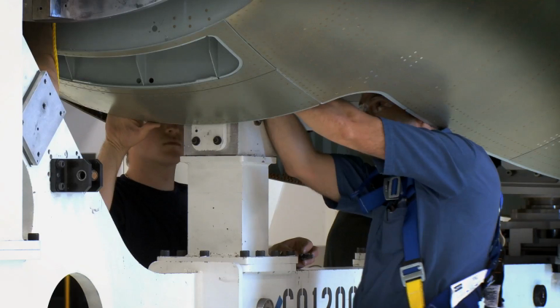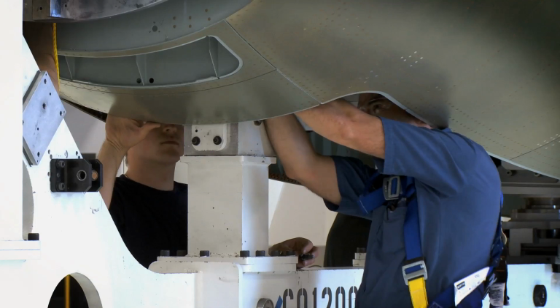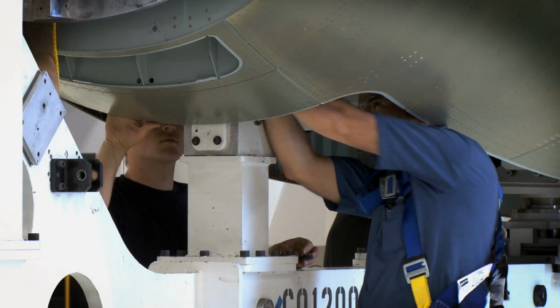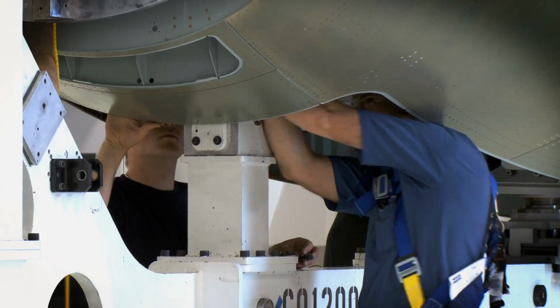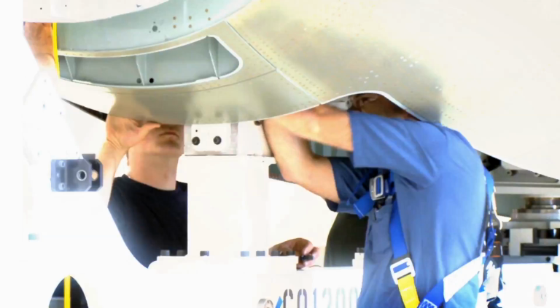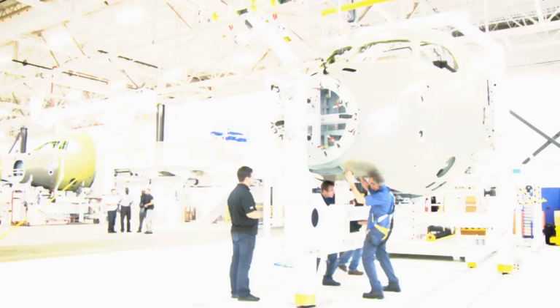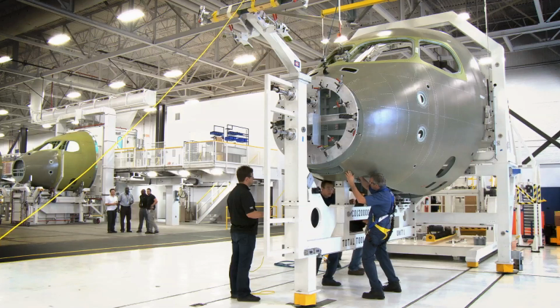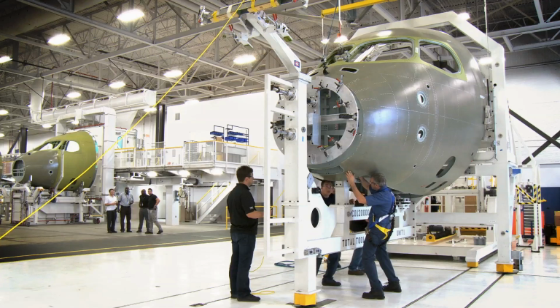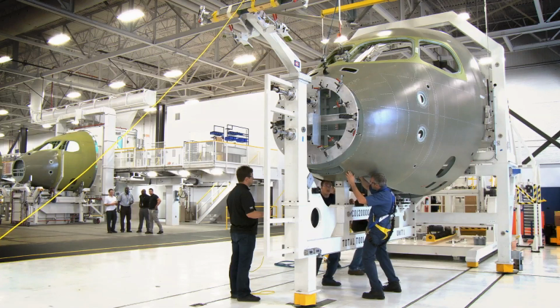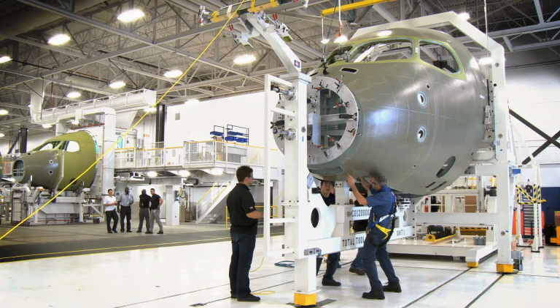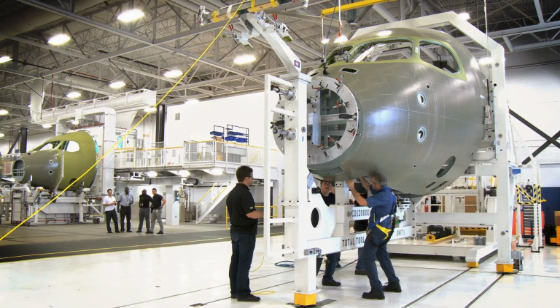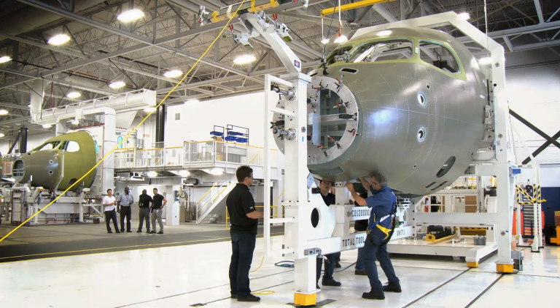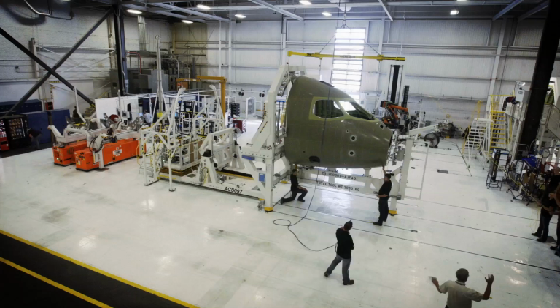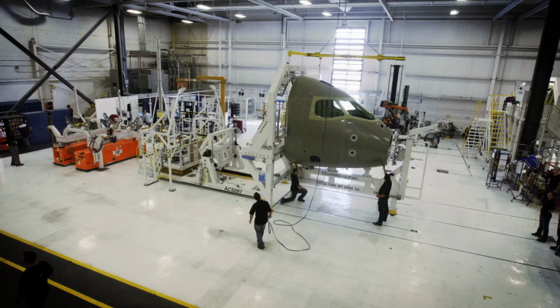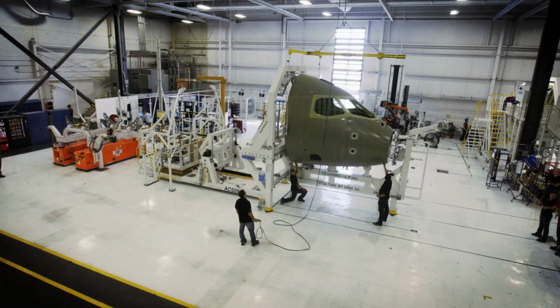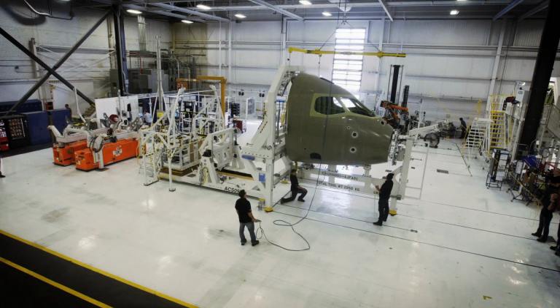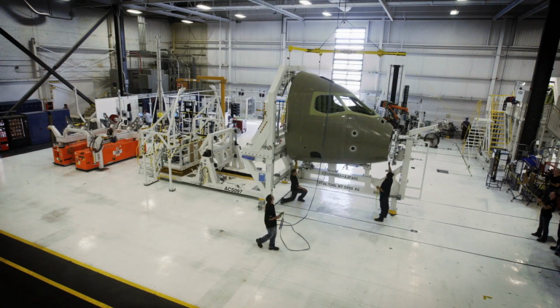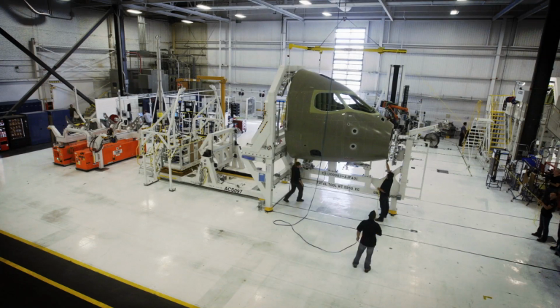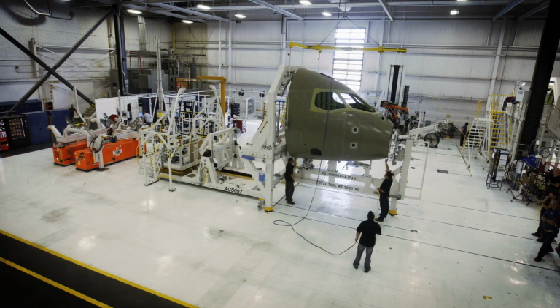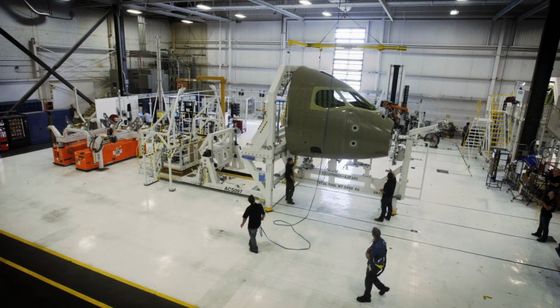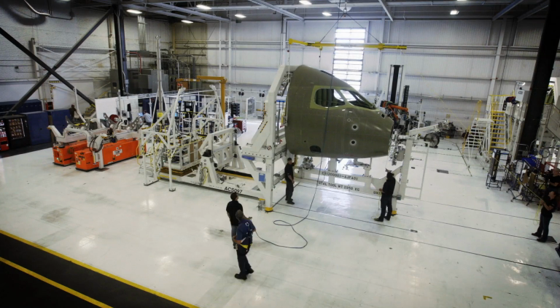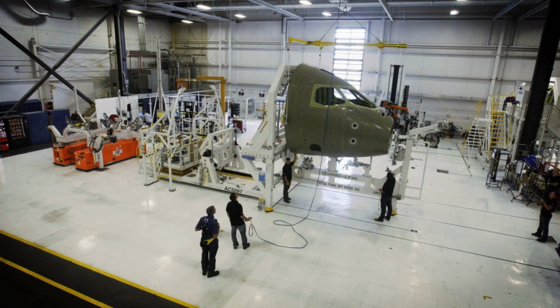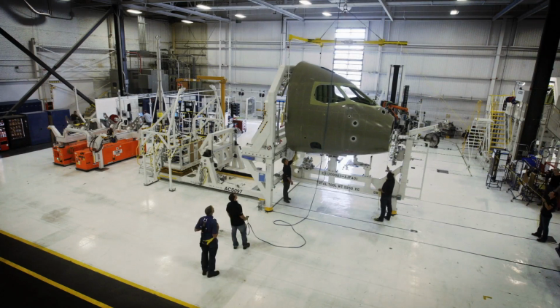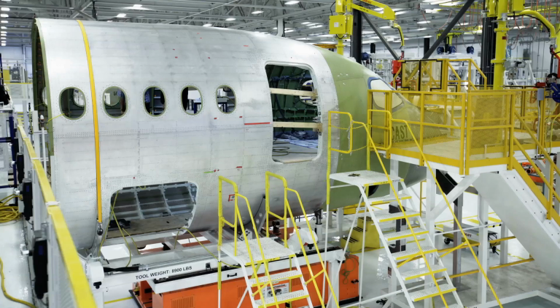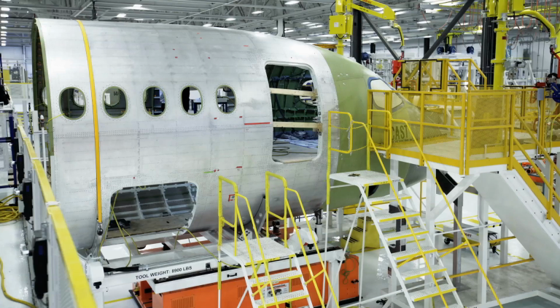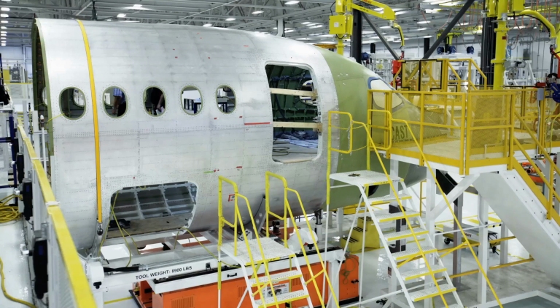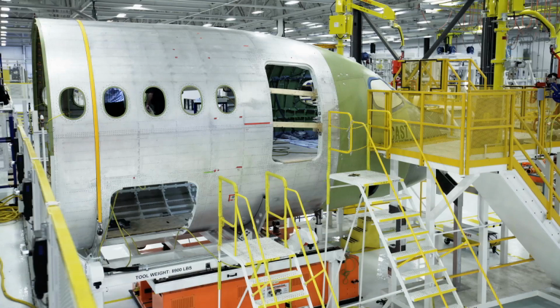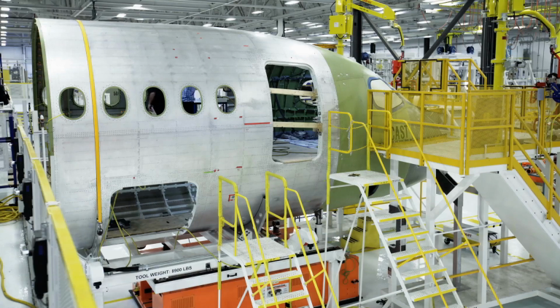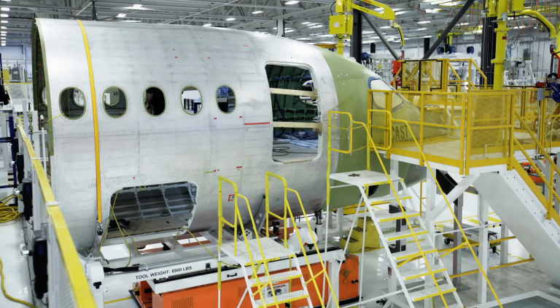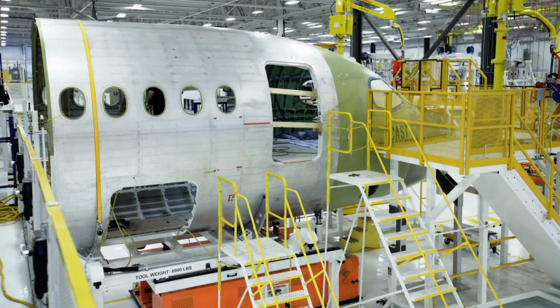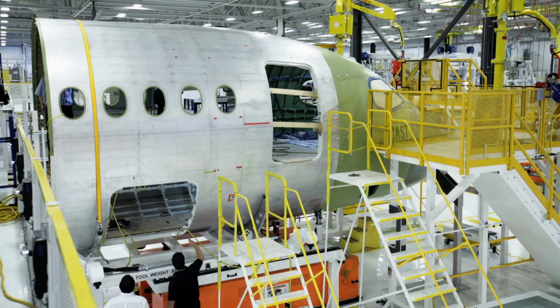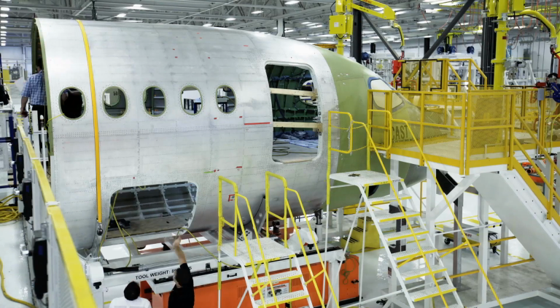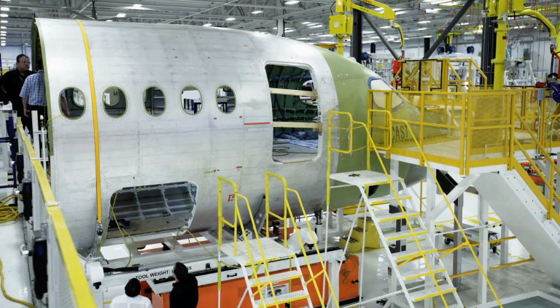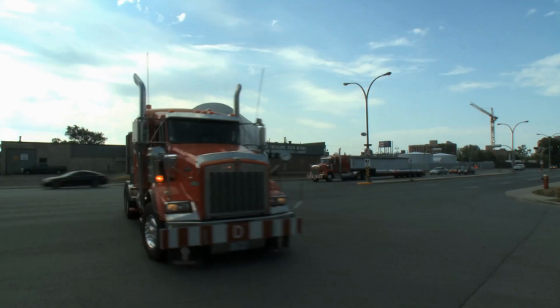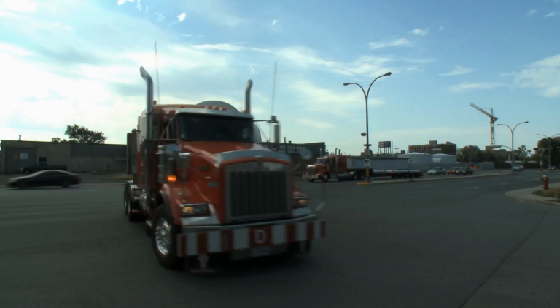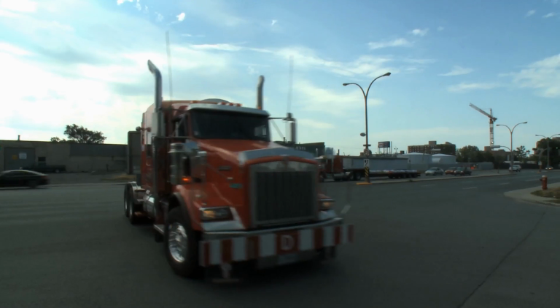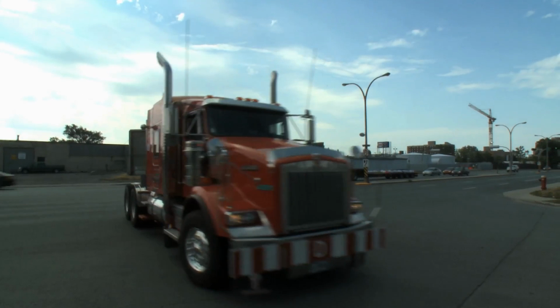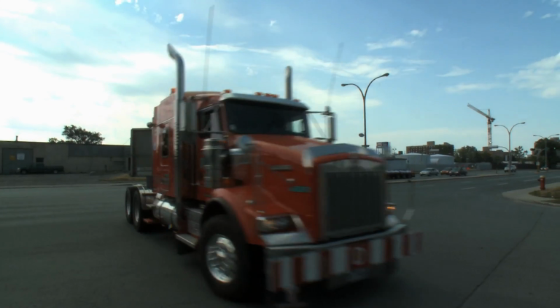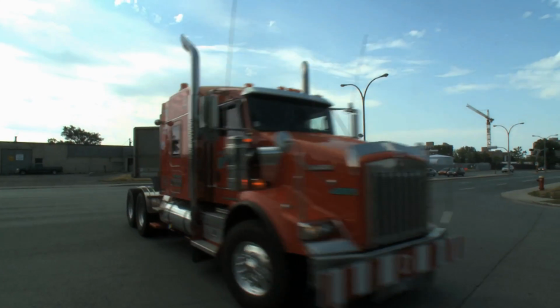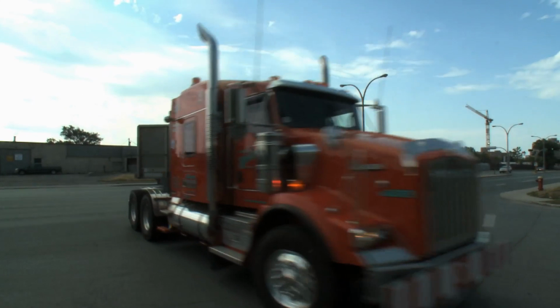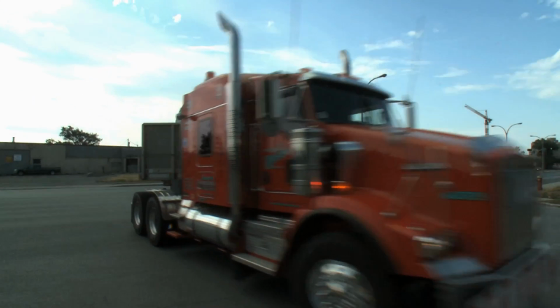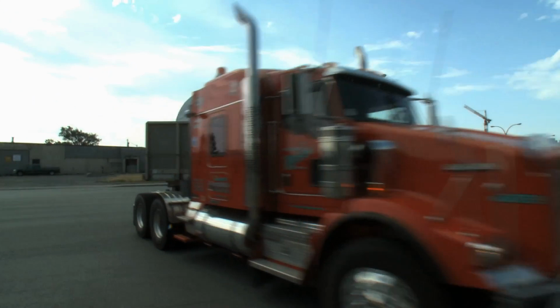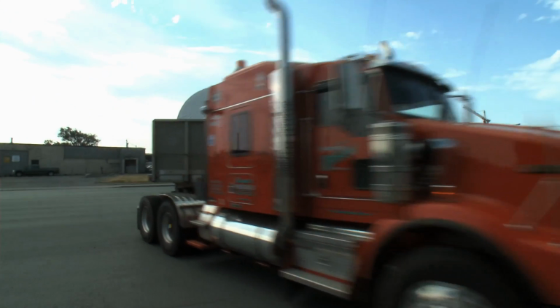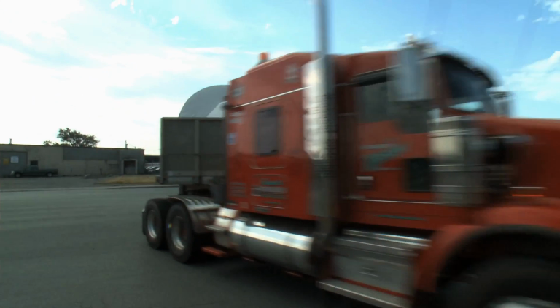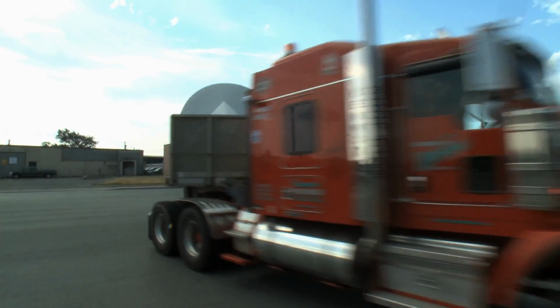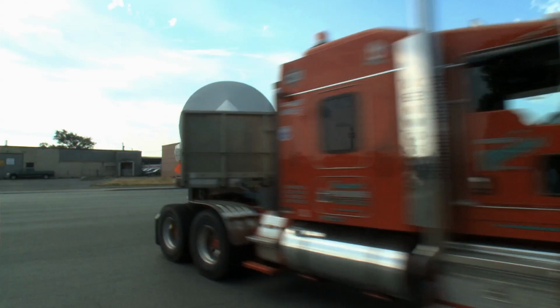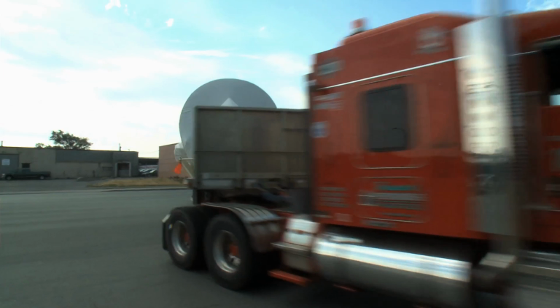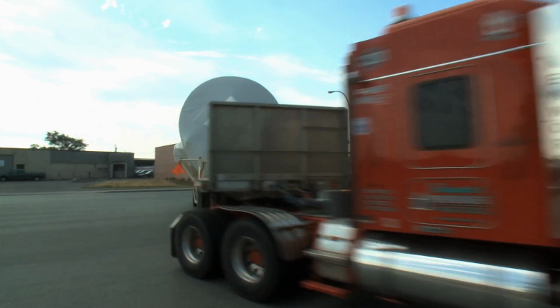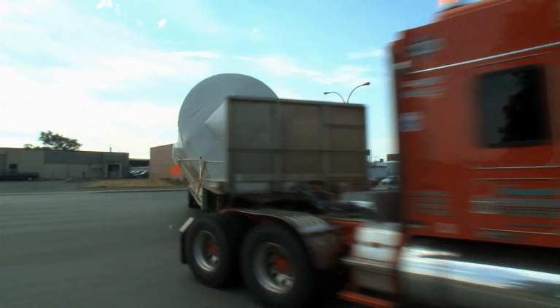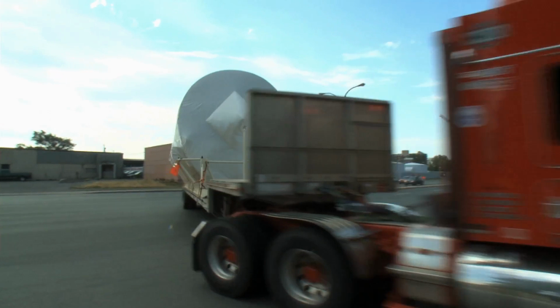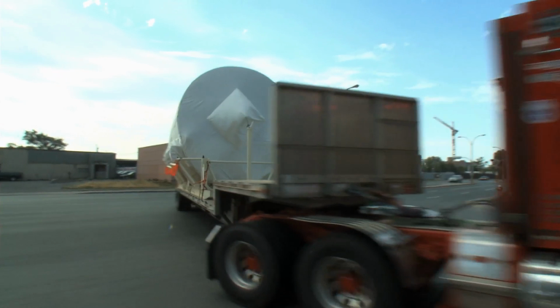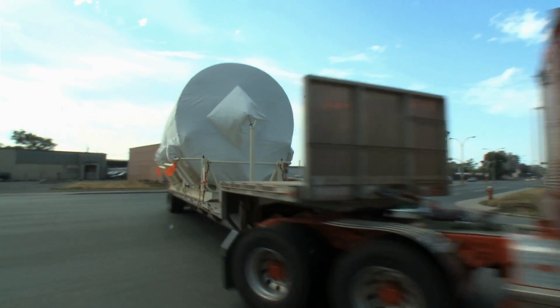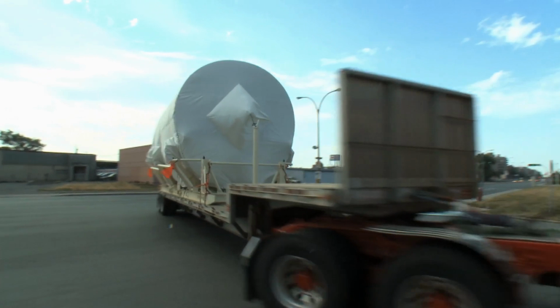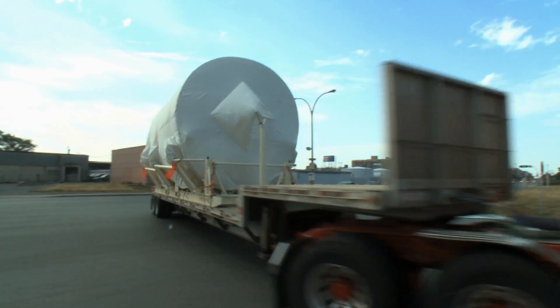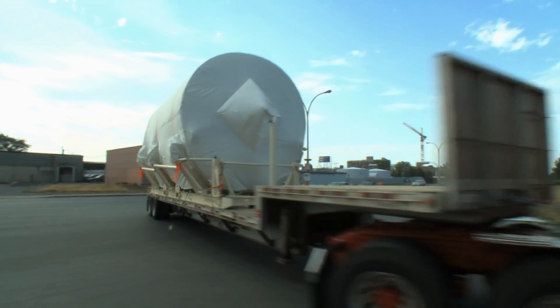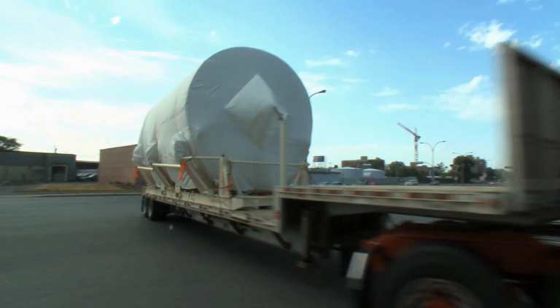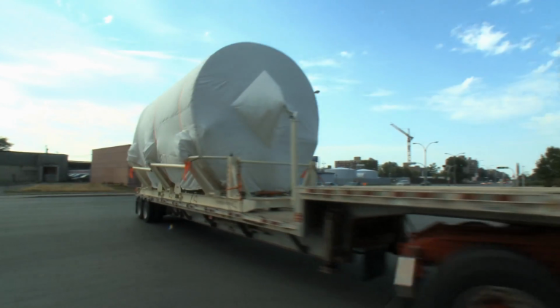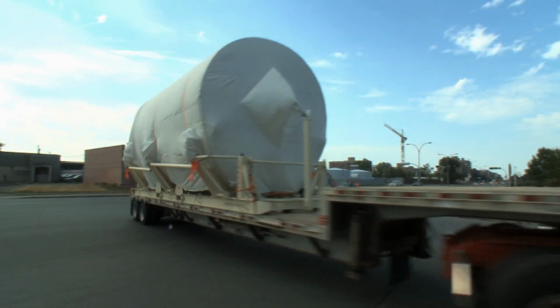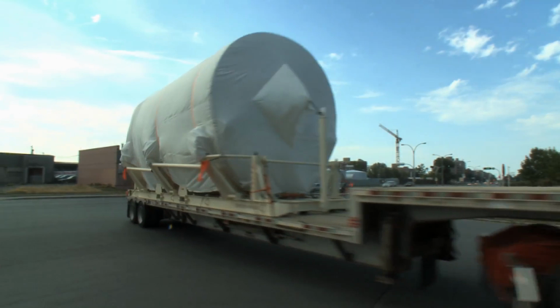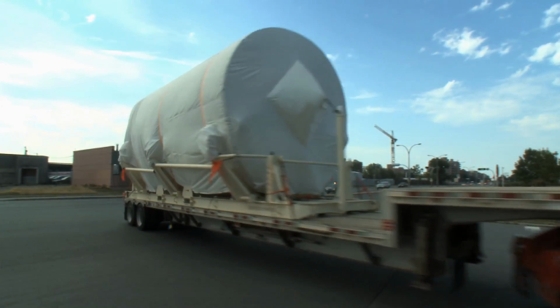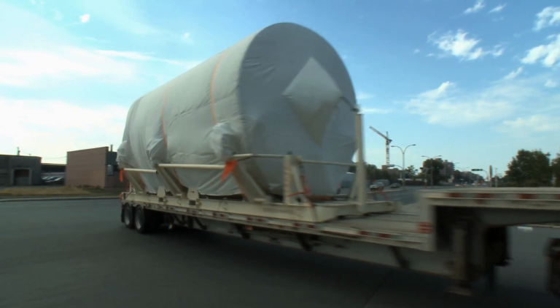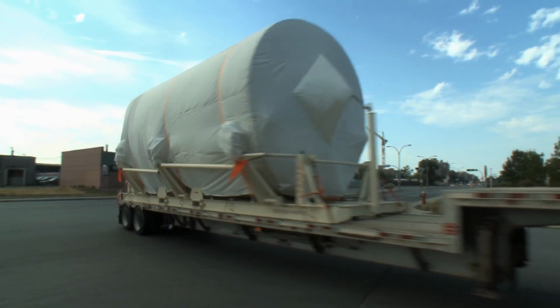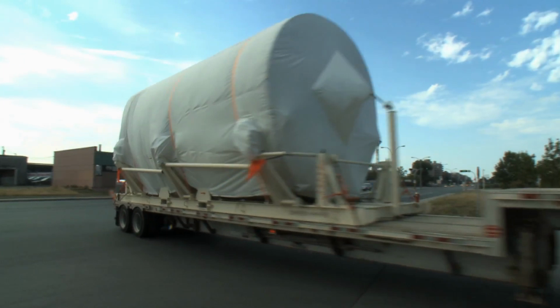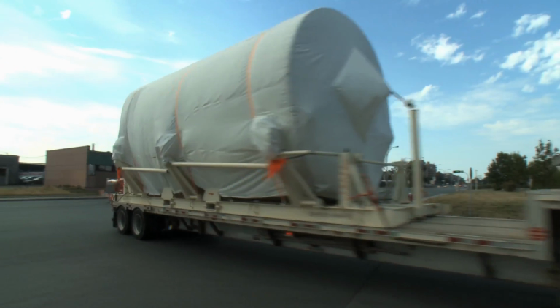The assembly of the fuselage has gone flawlessly, and actually we've assembled it in less than half the time that was planned by the program.